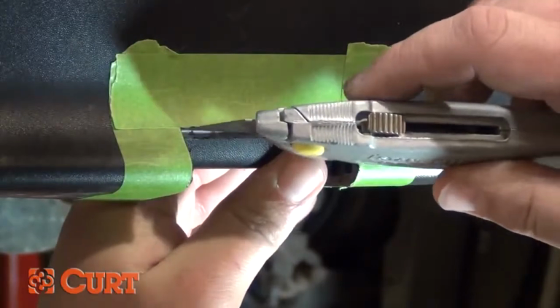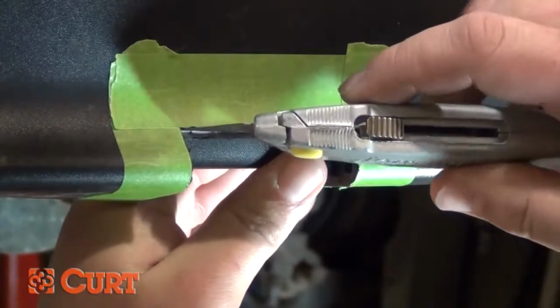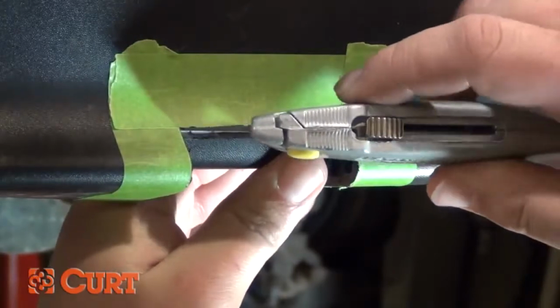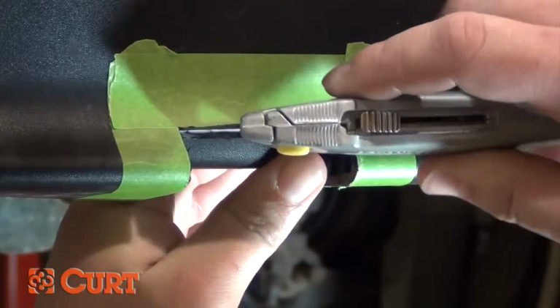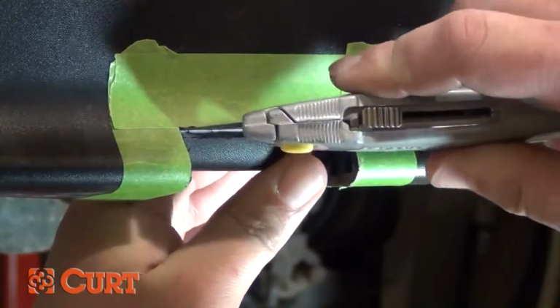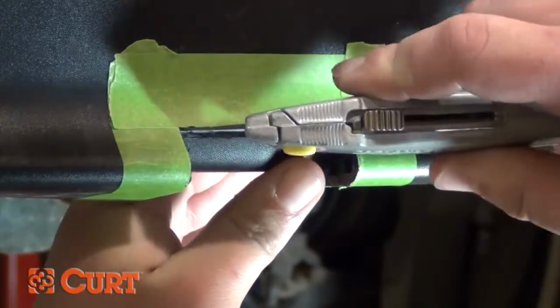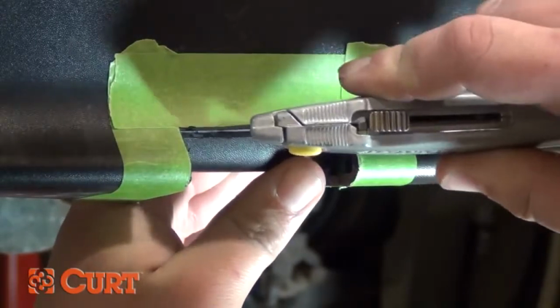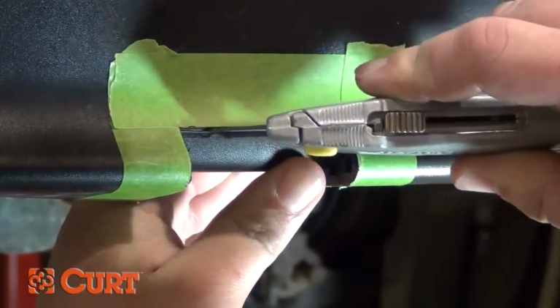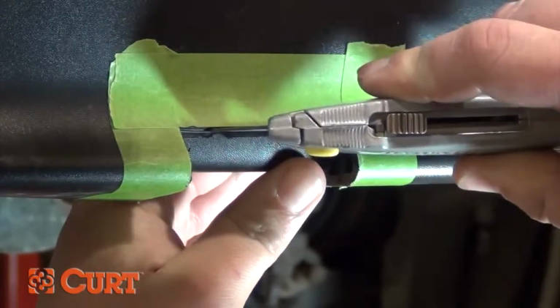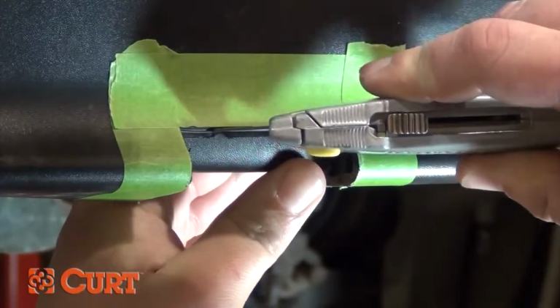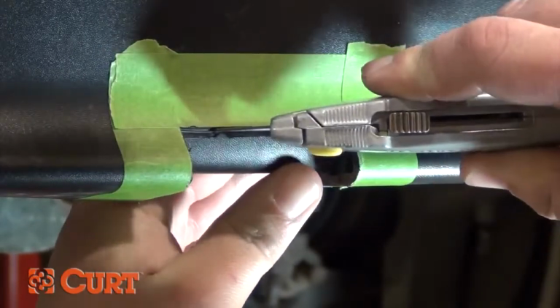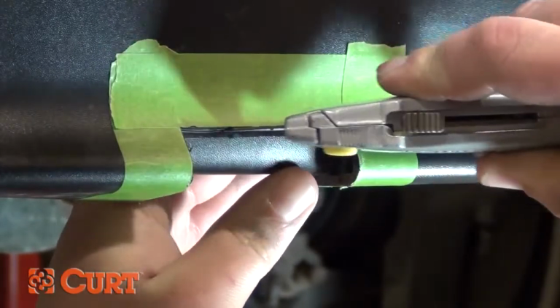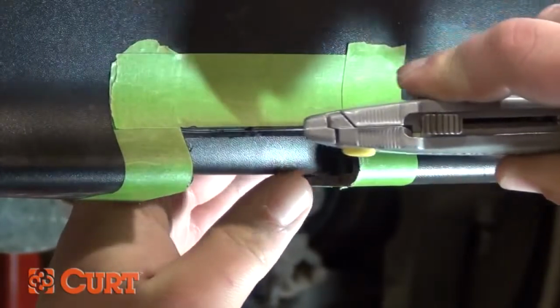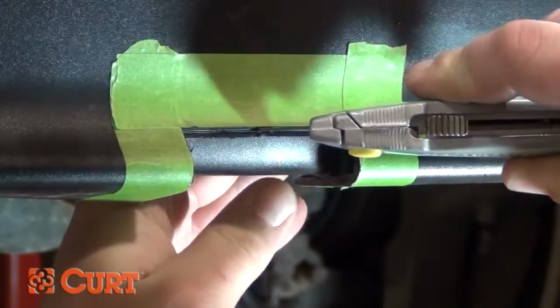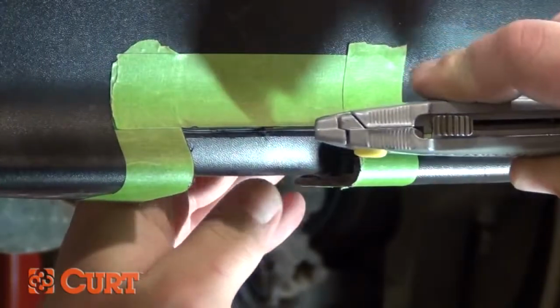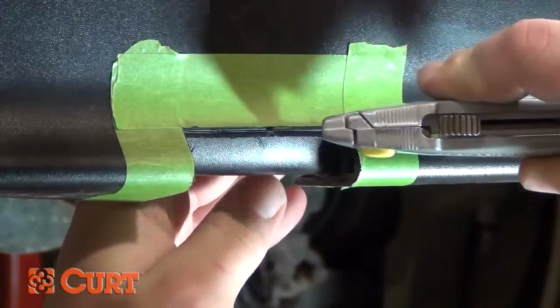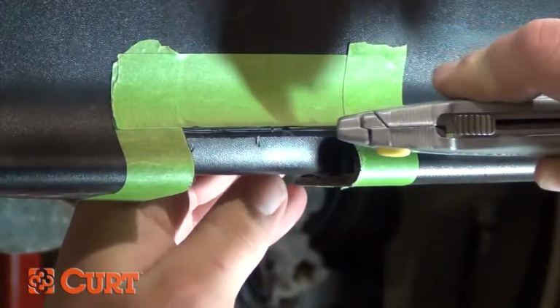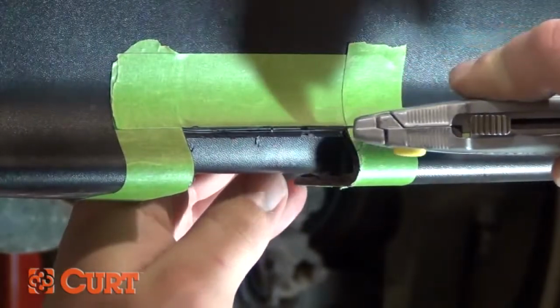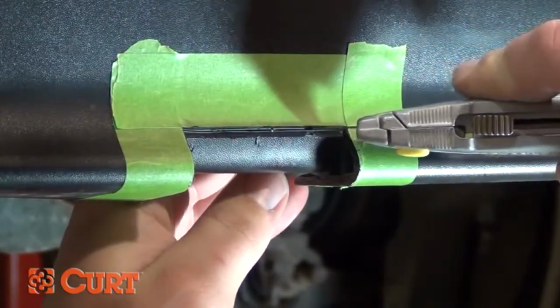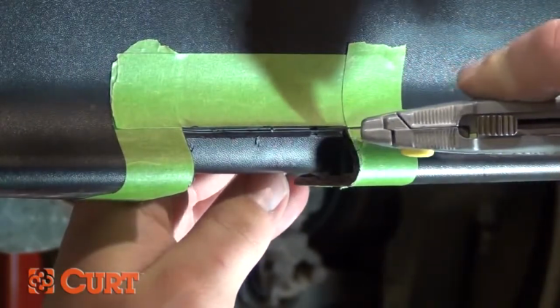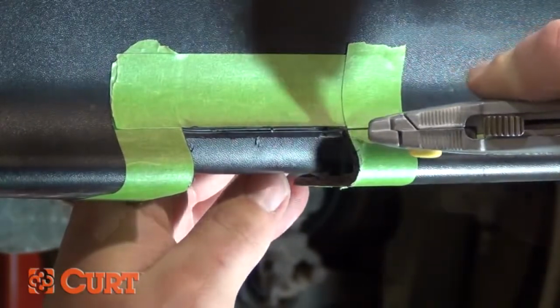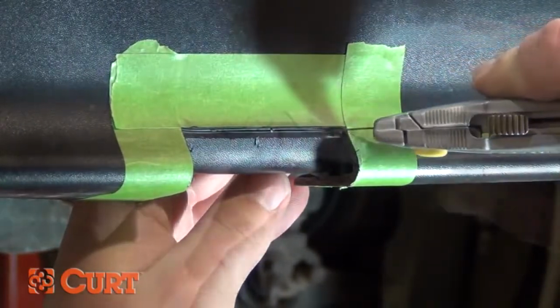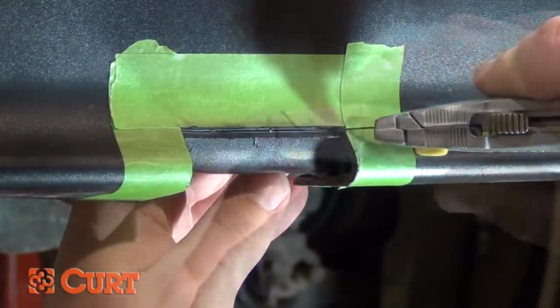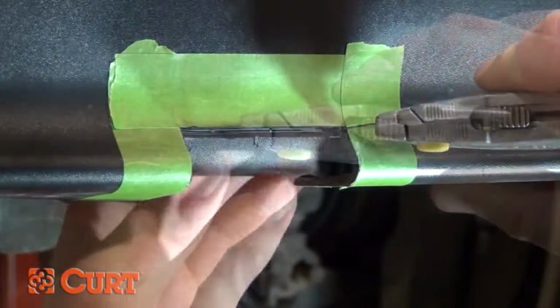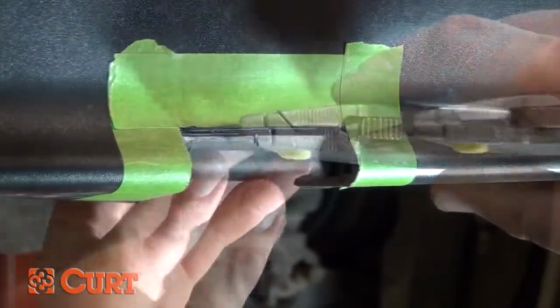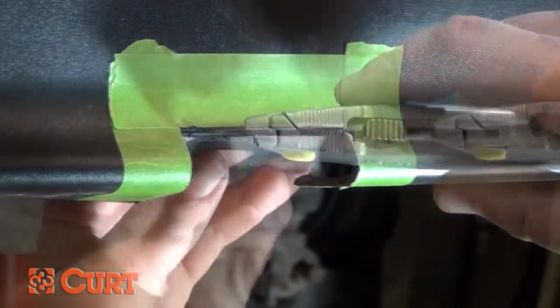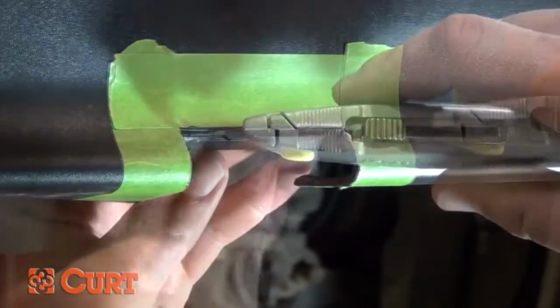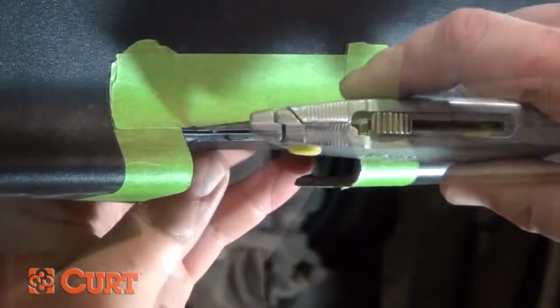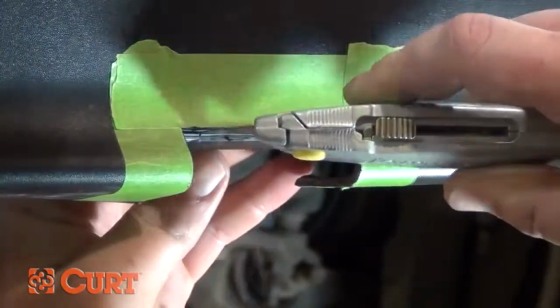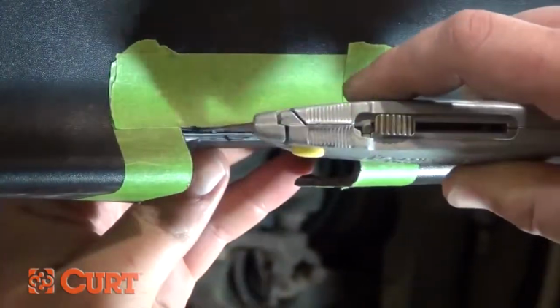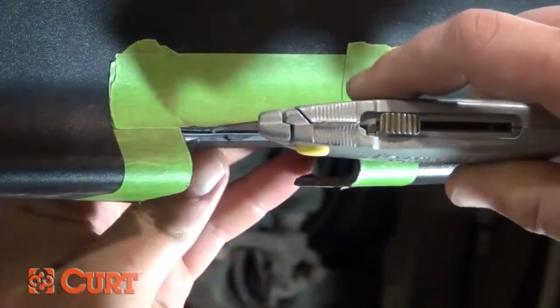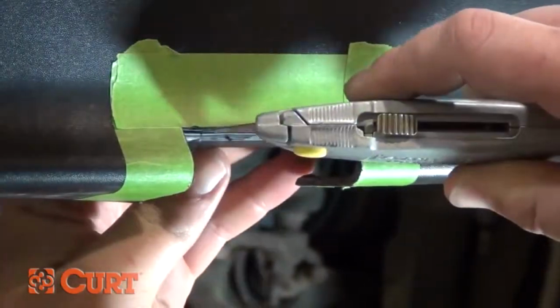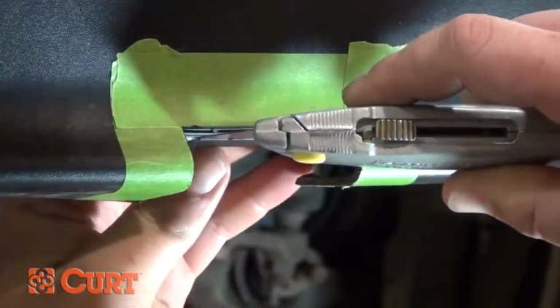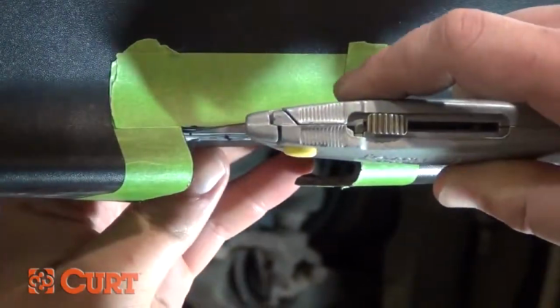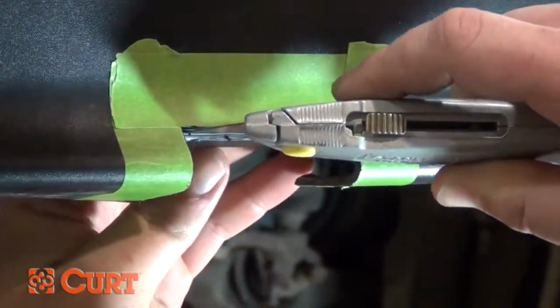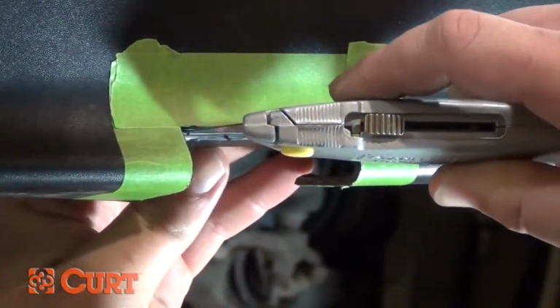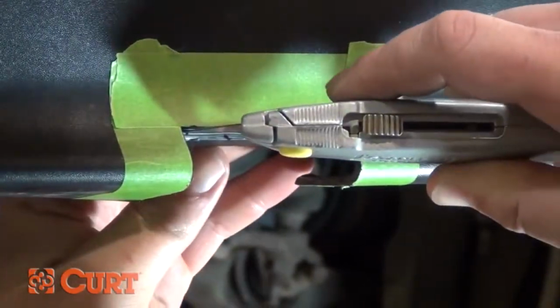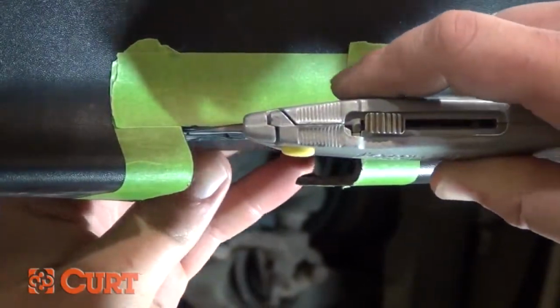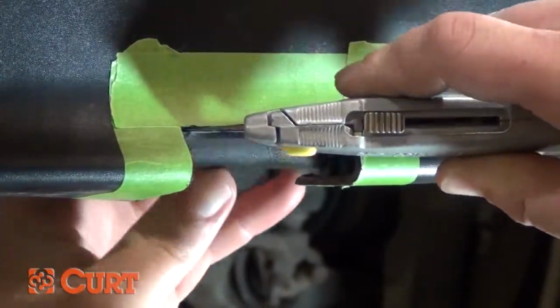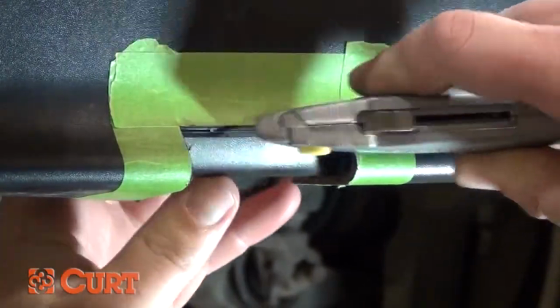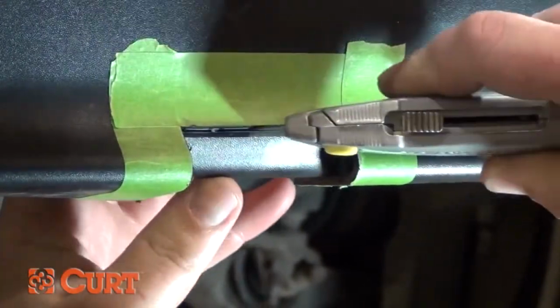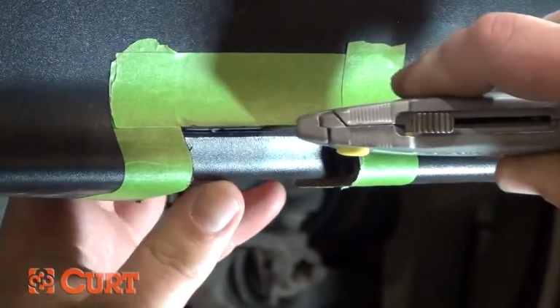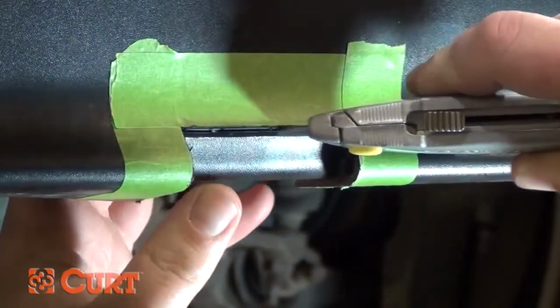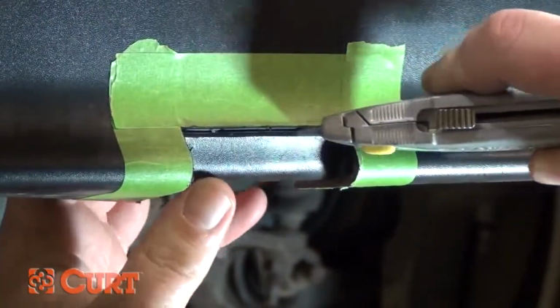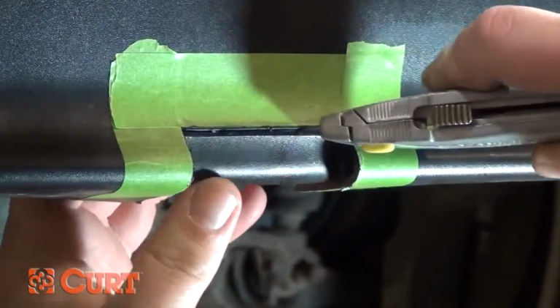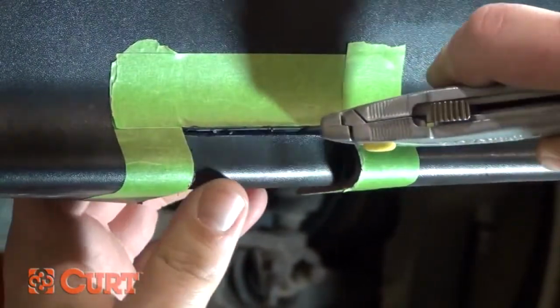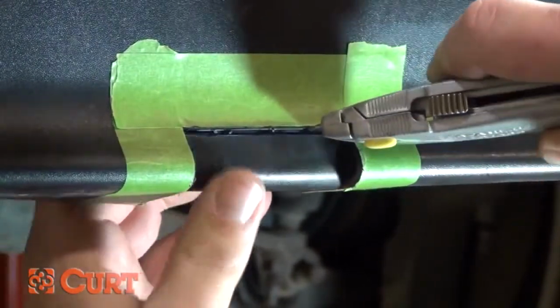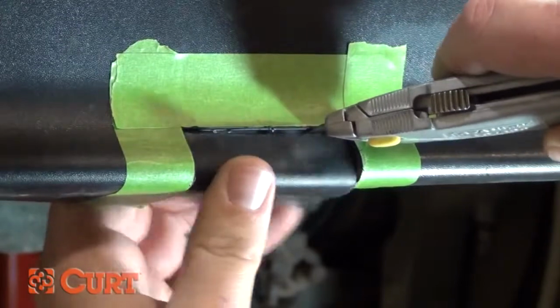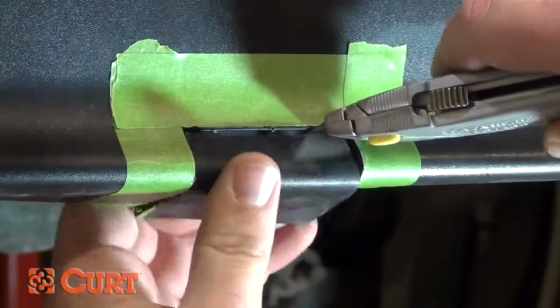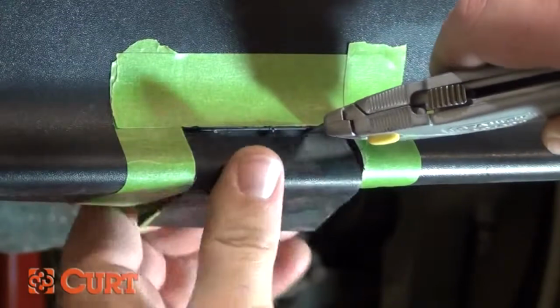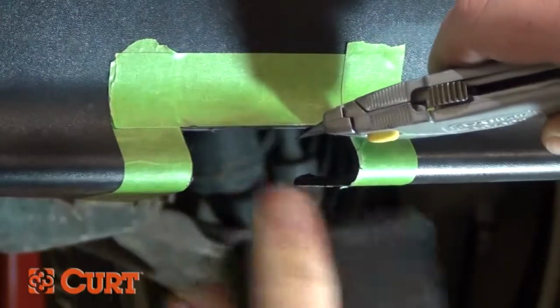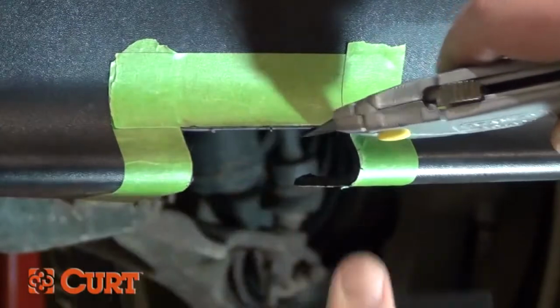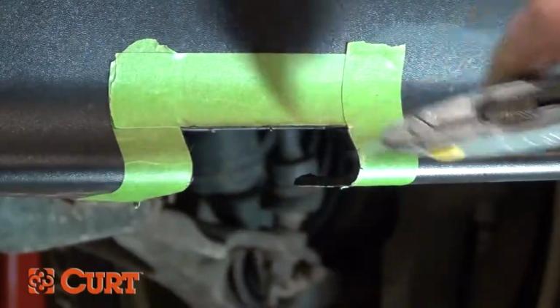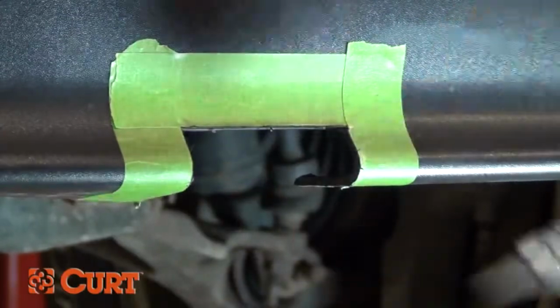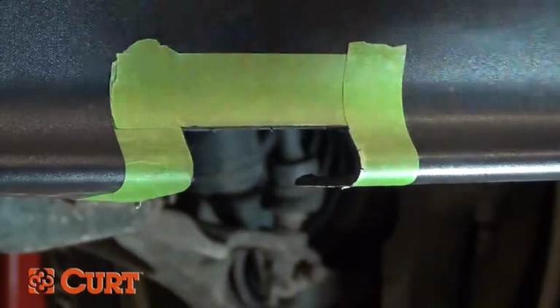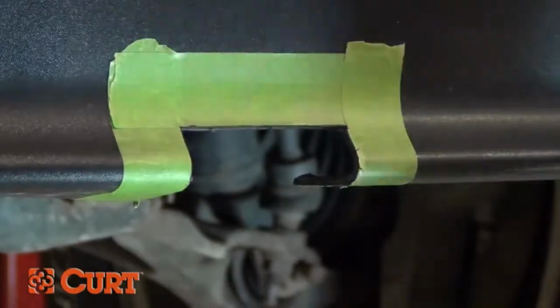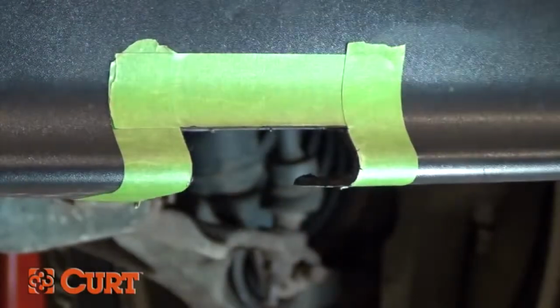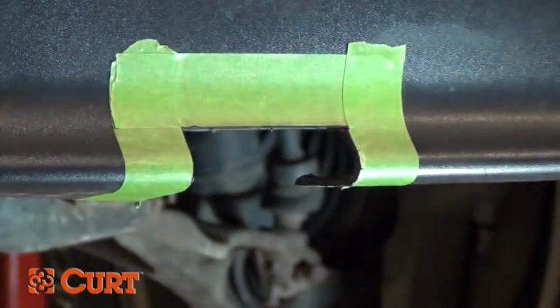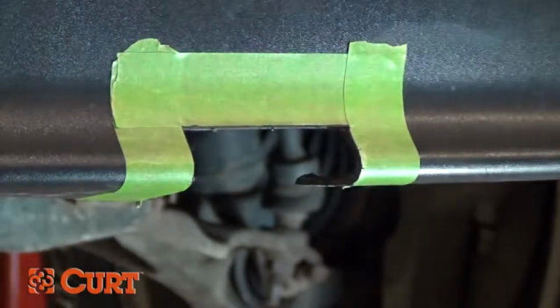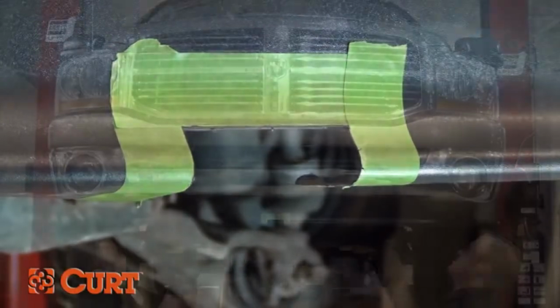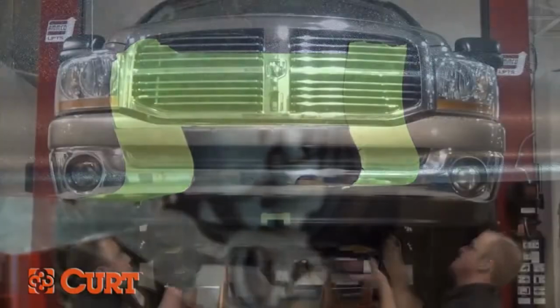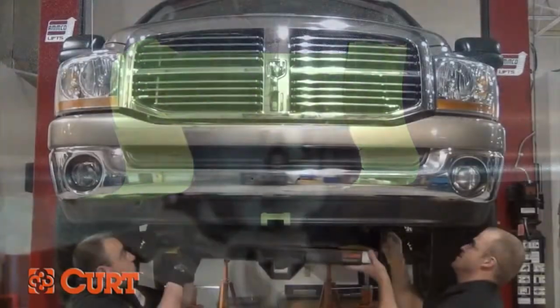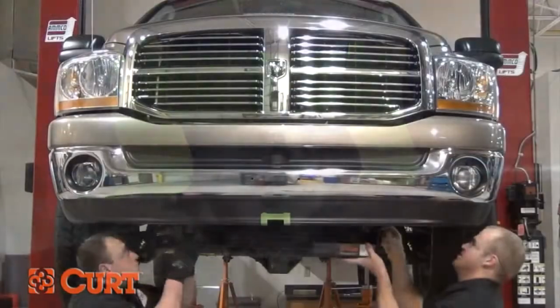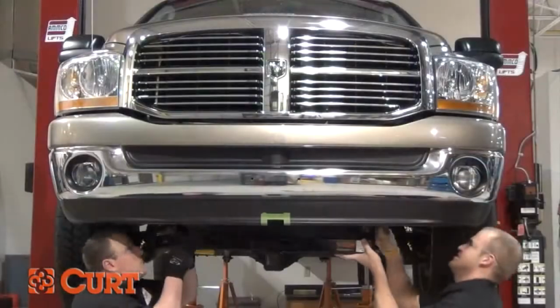If you are using a razor knife, be sure not to use excessive force. Score the cutting line and make multiple passes to make a nice clean cut.